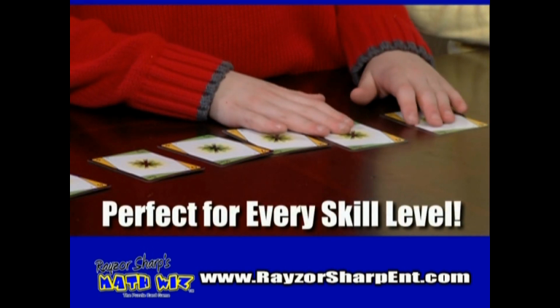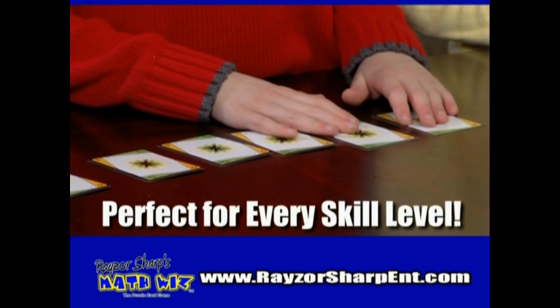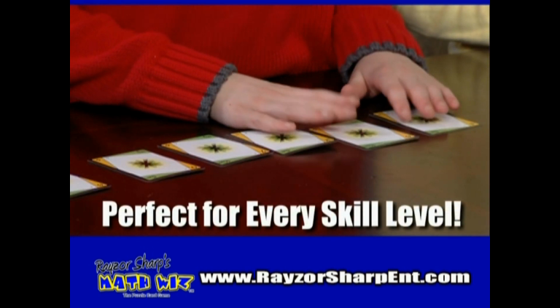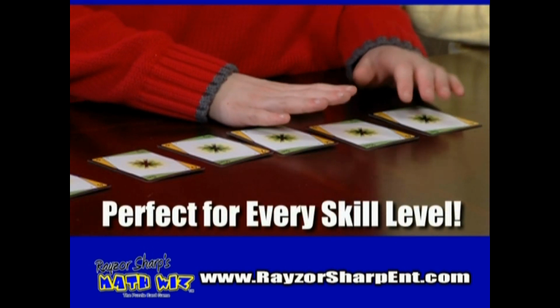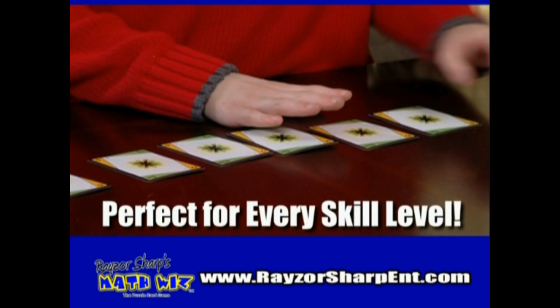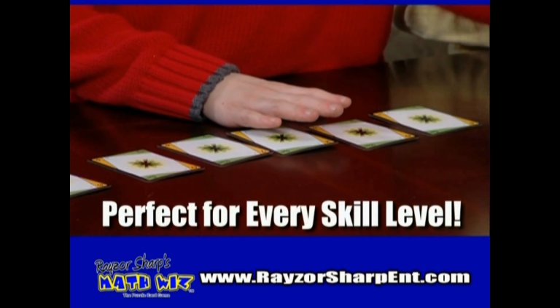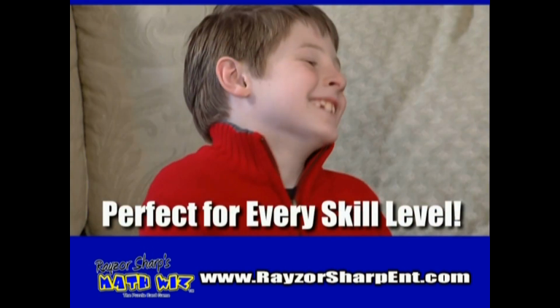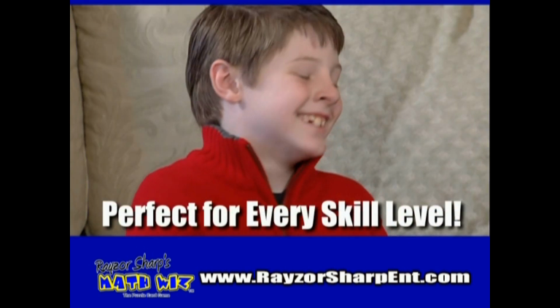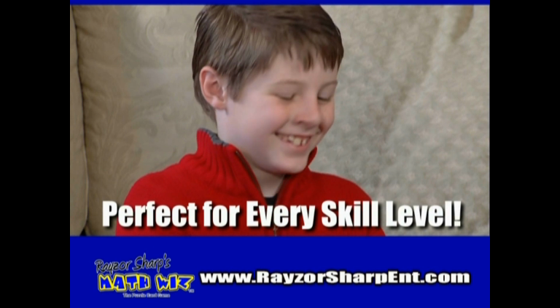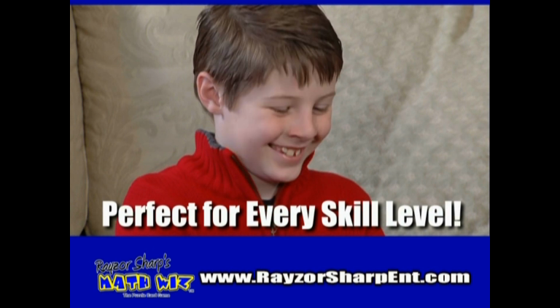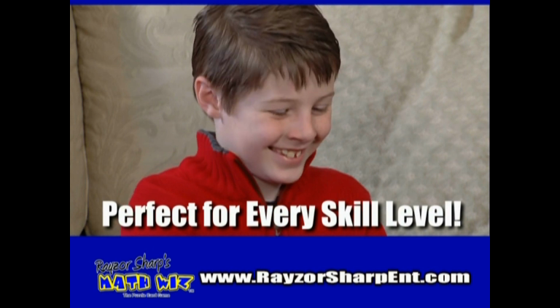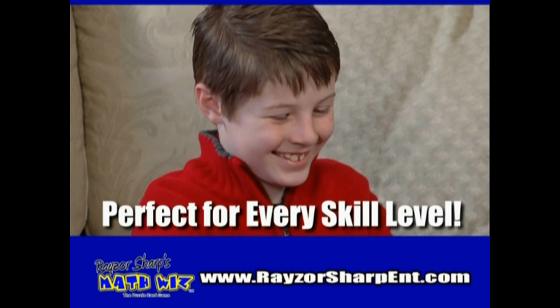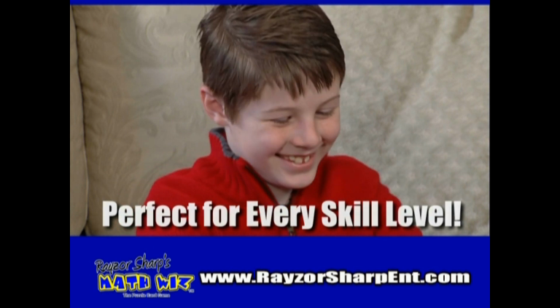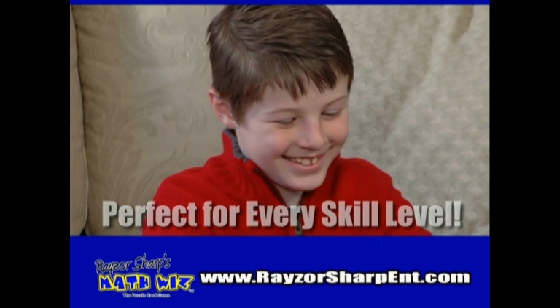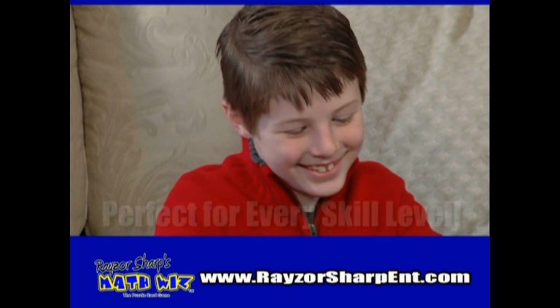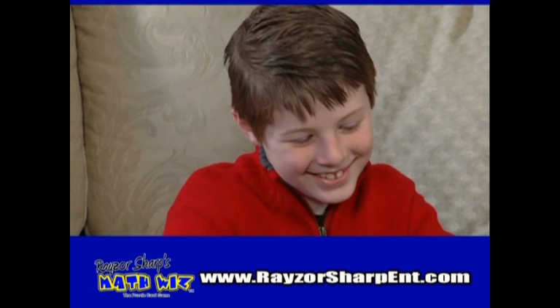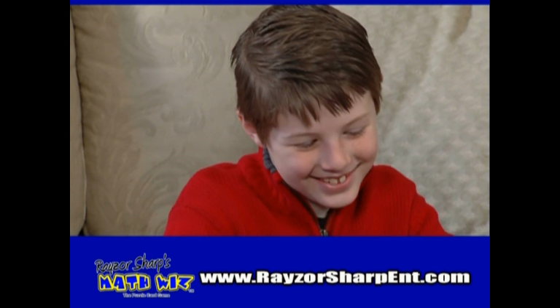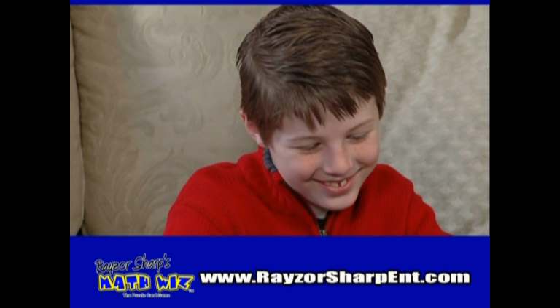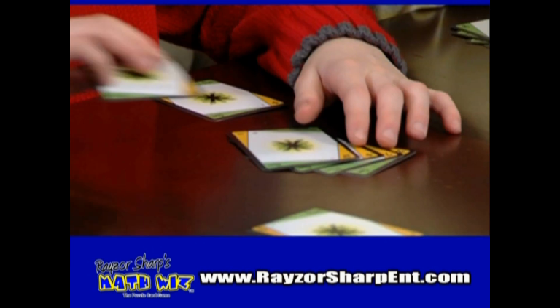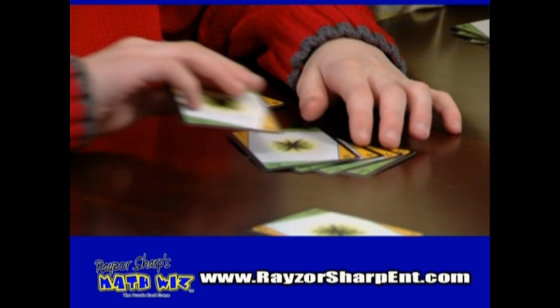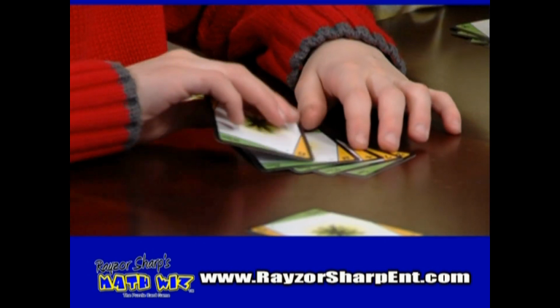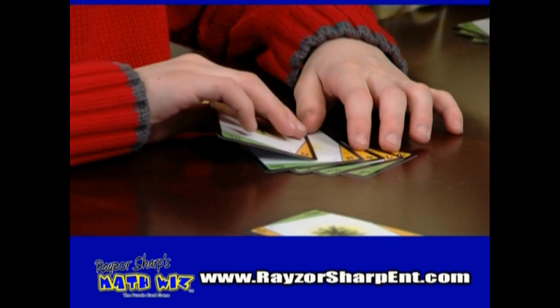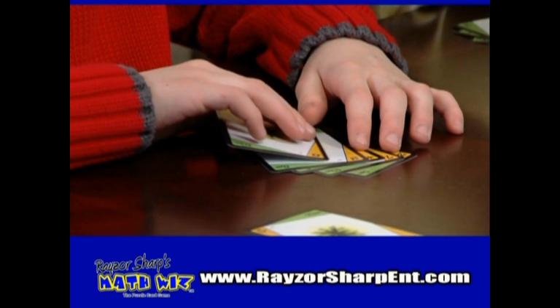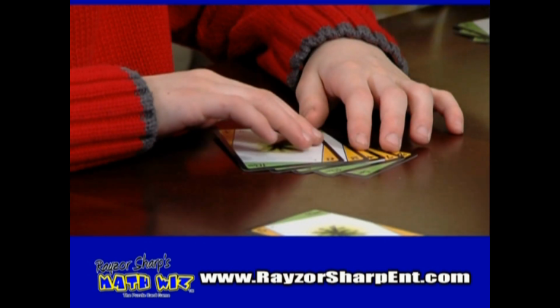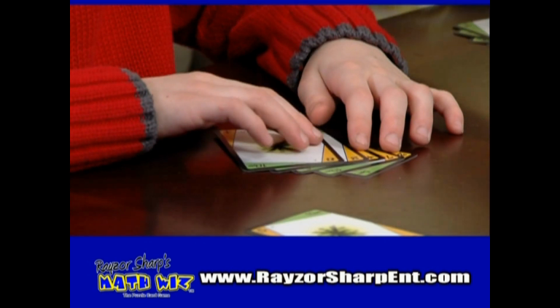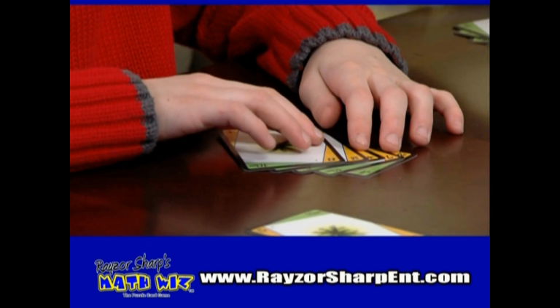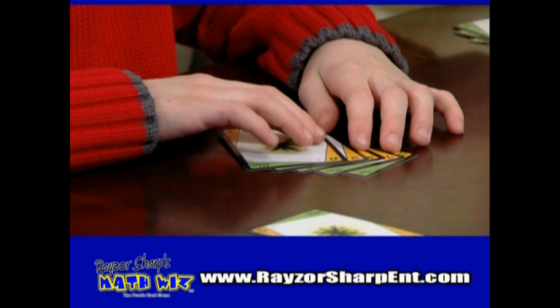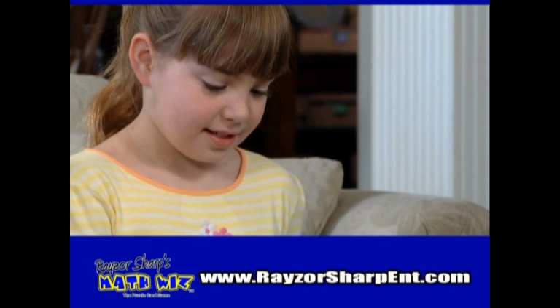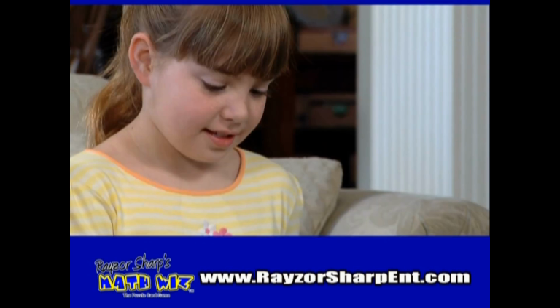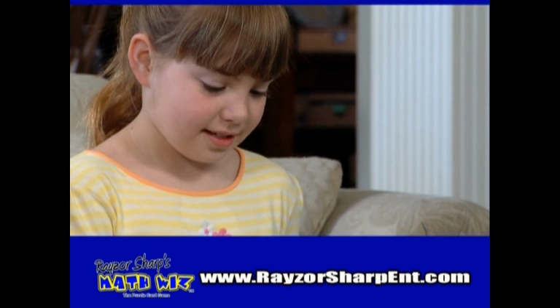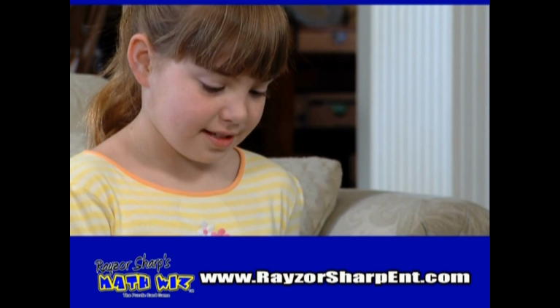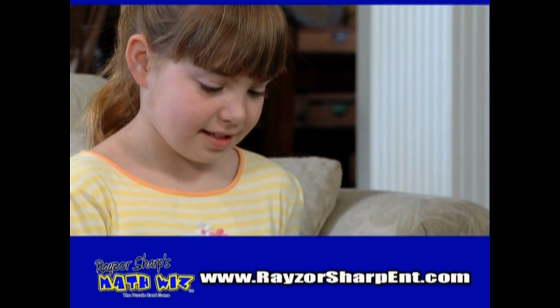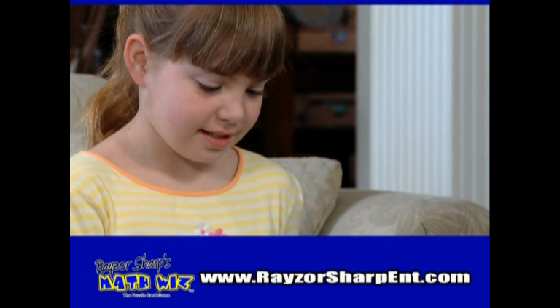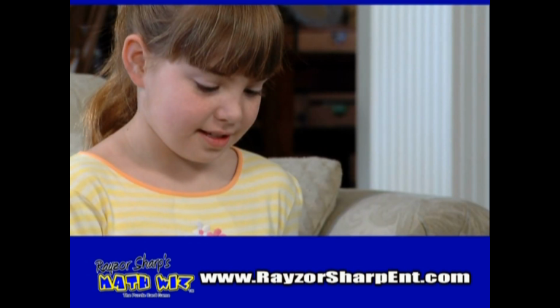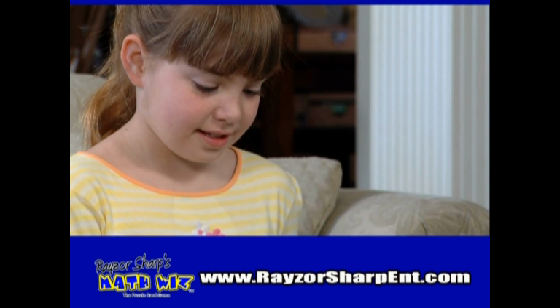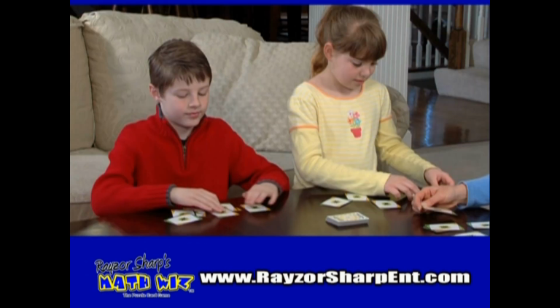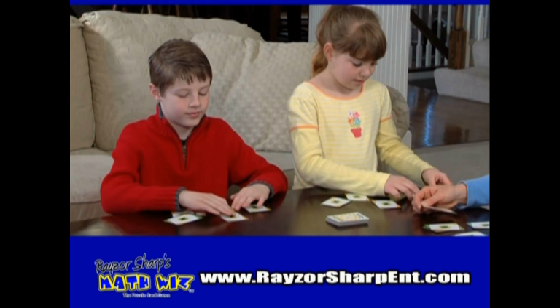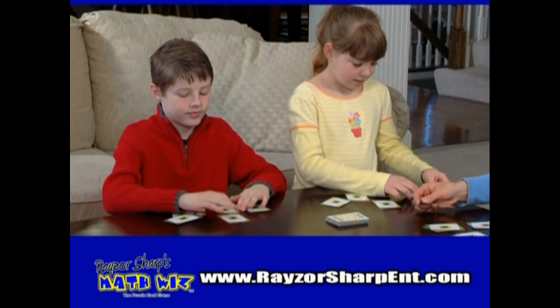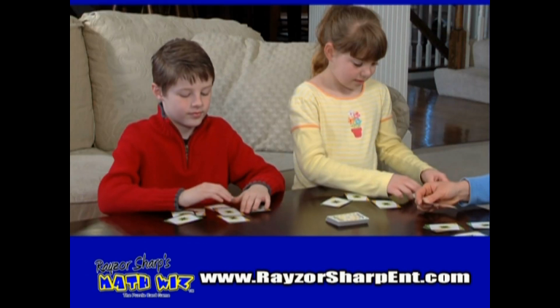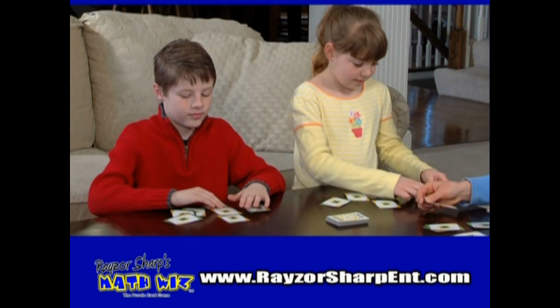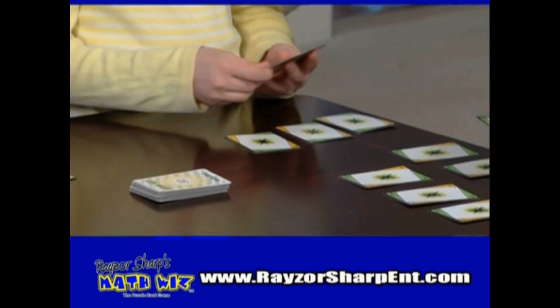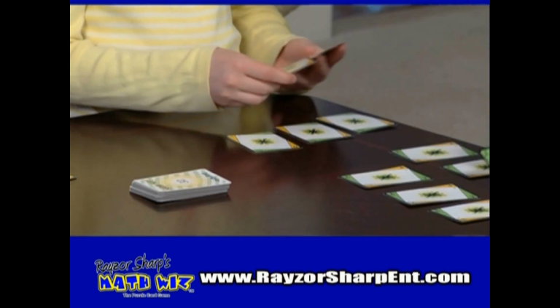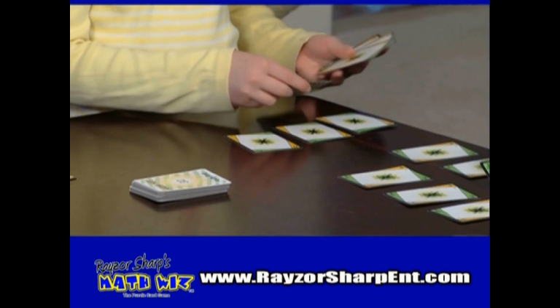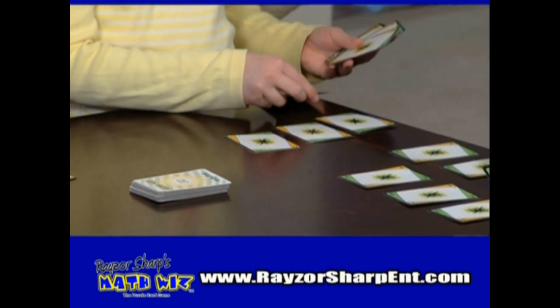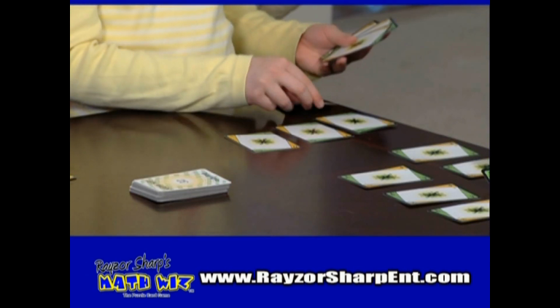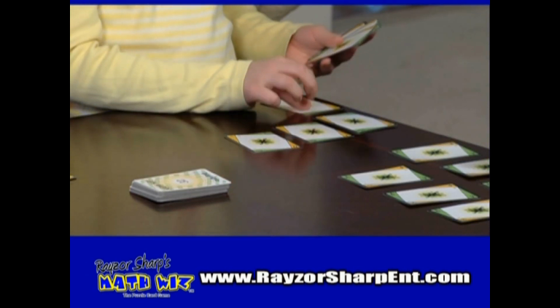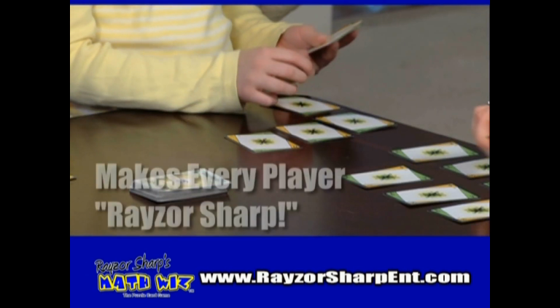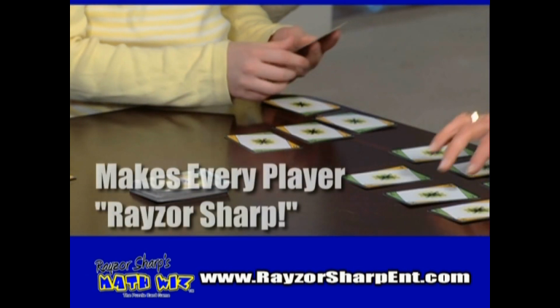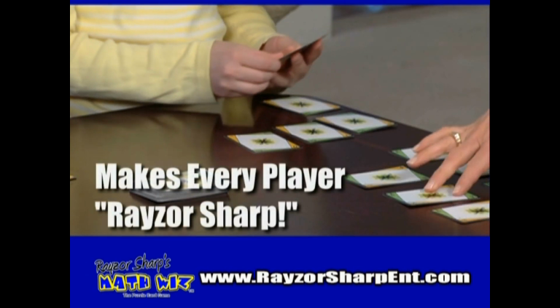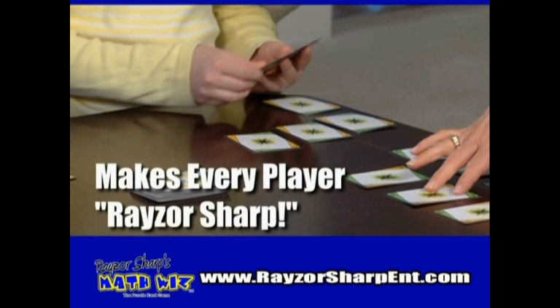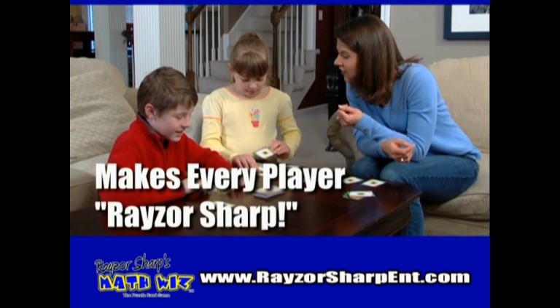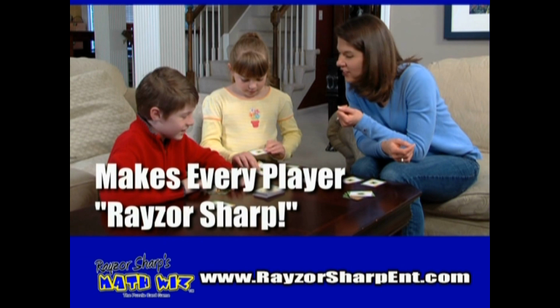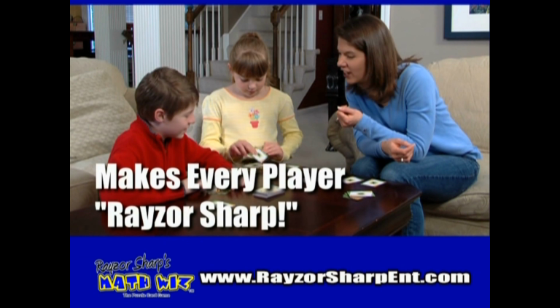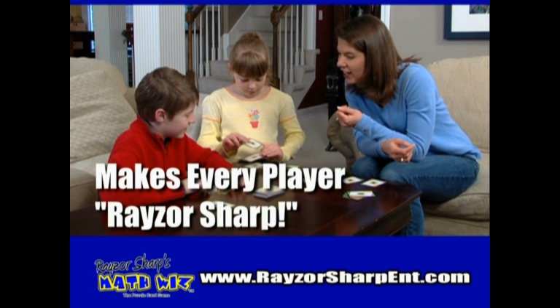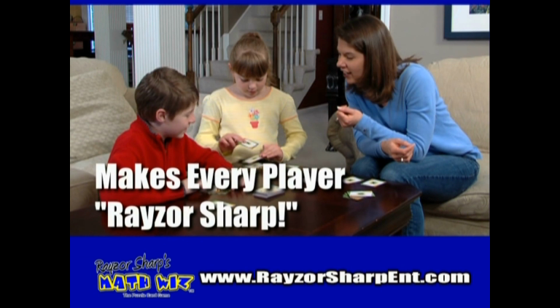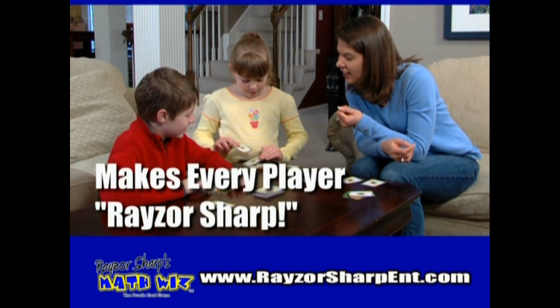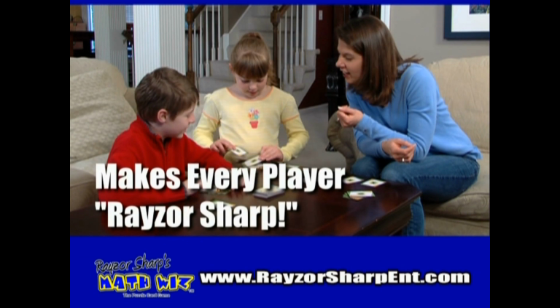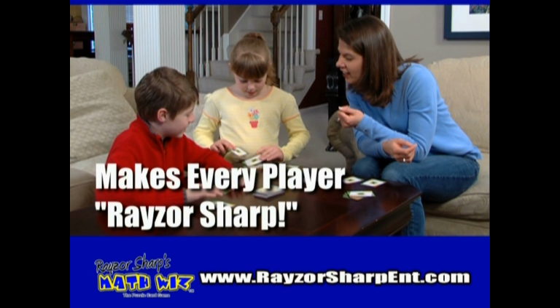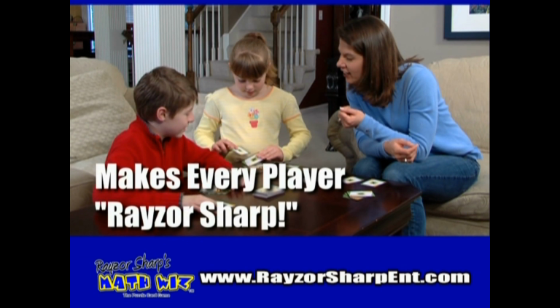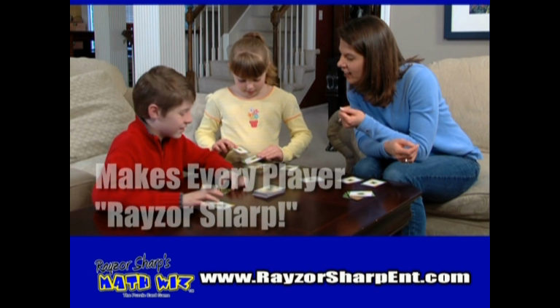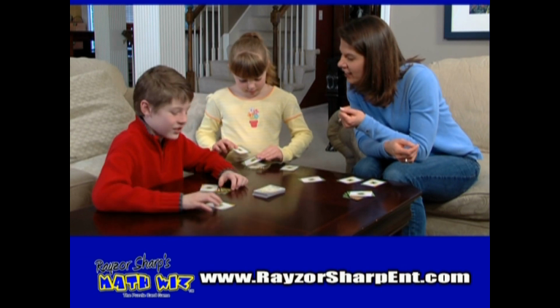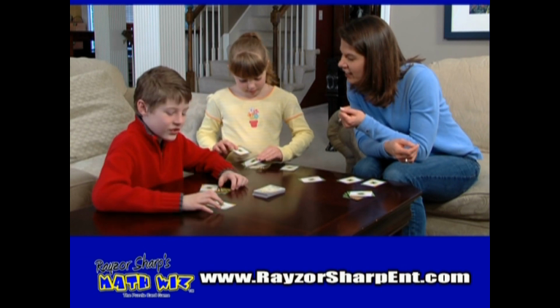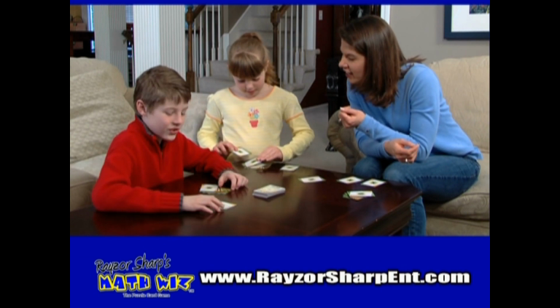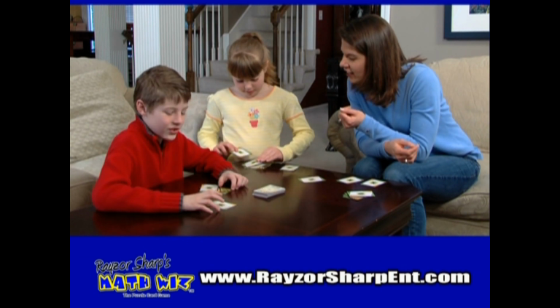Perfect for every skill level. Razor Sharp's Math Whiz — the never dull math puzzle card game that makes every player Razor Sharp.